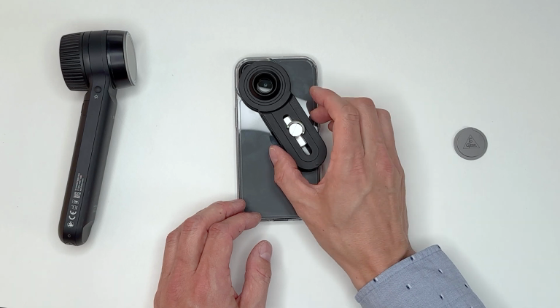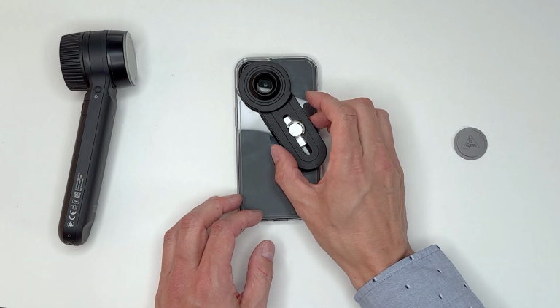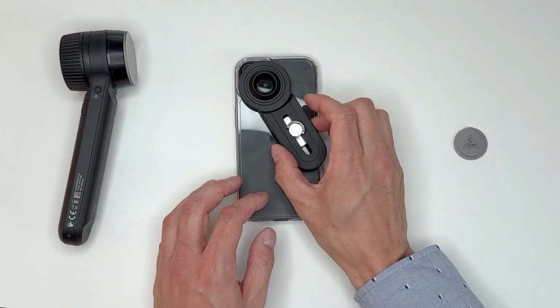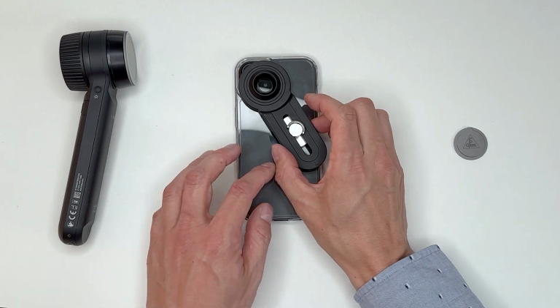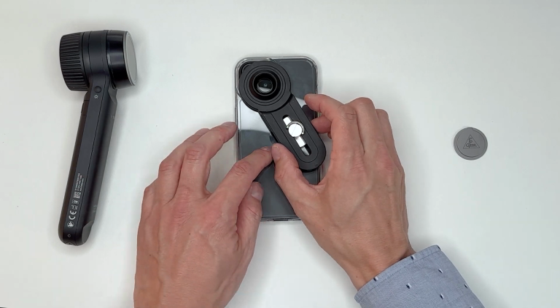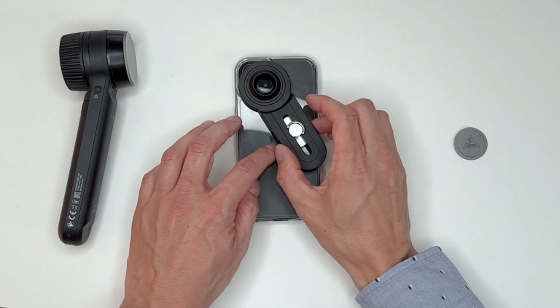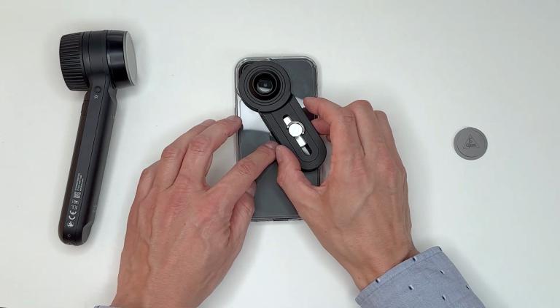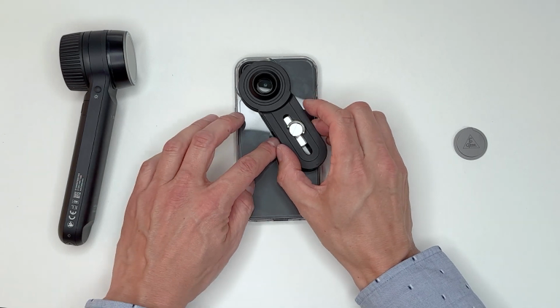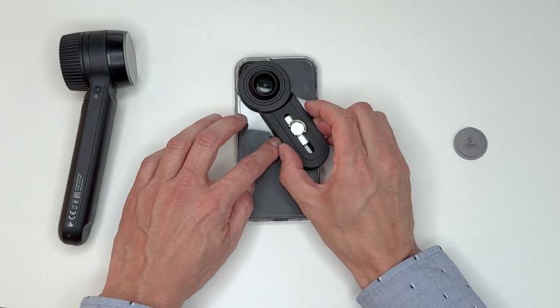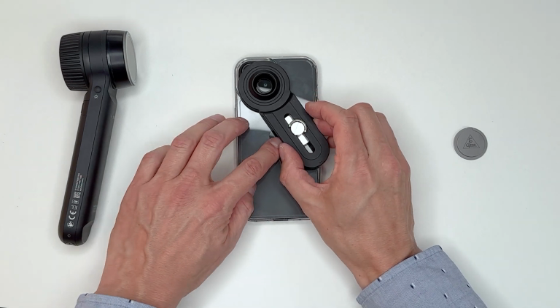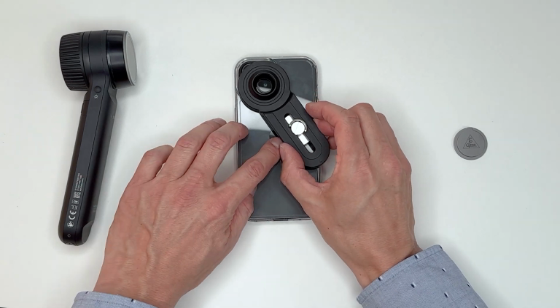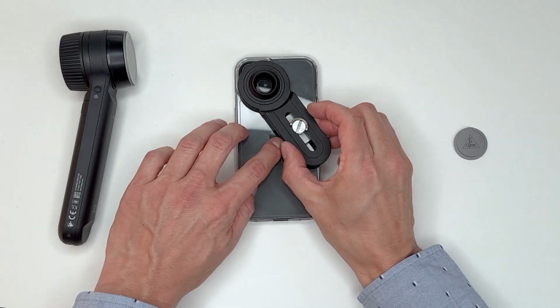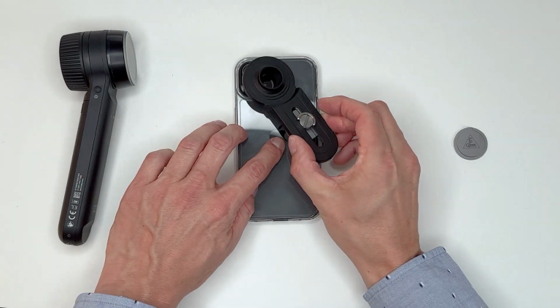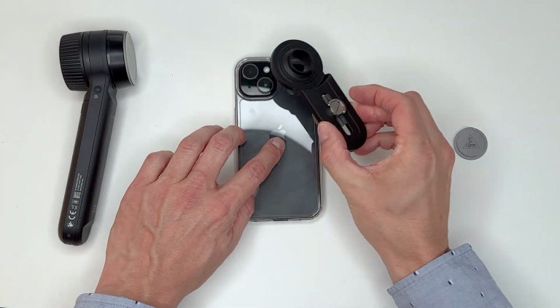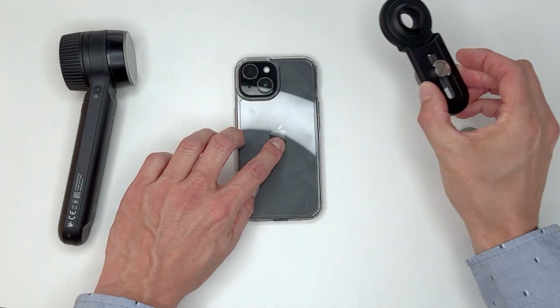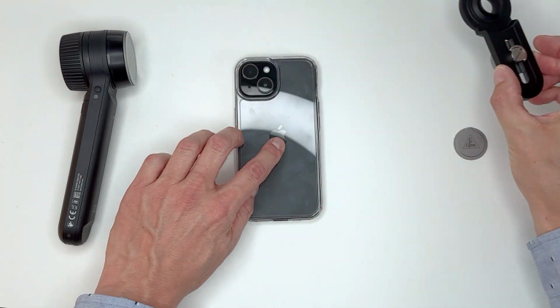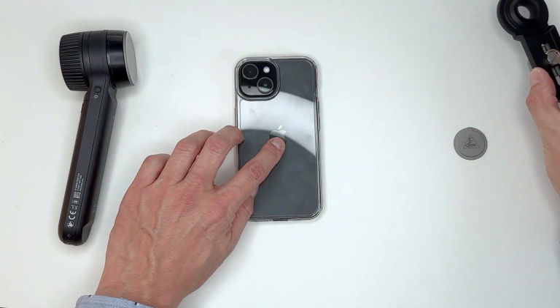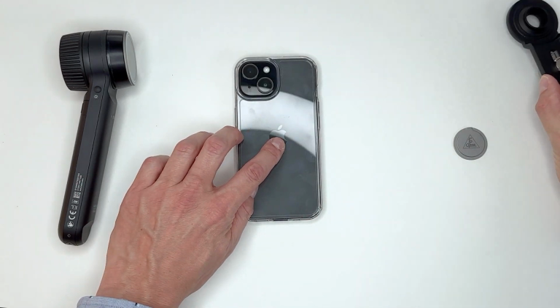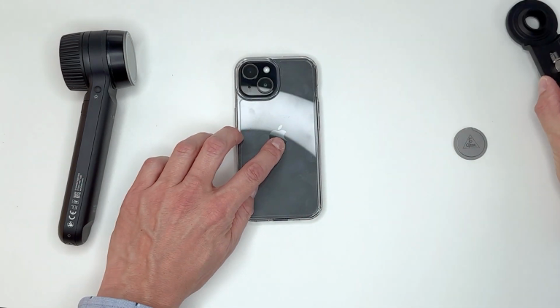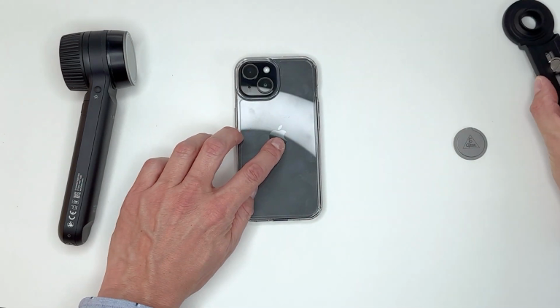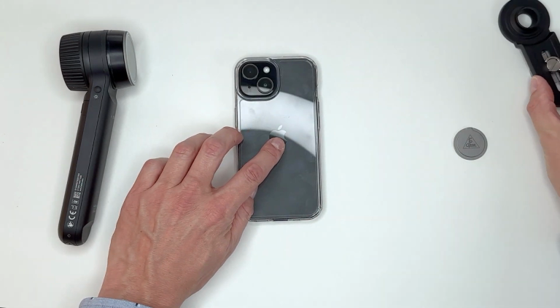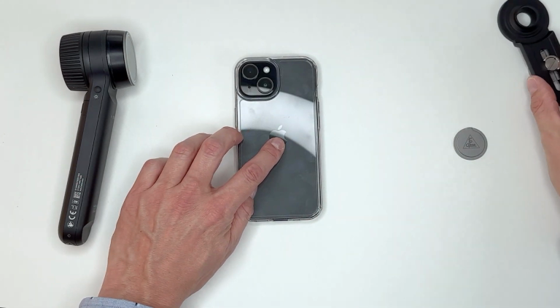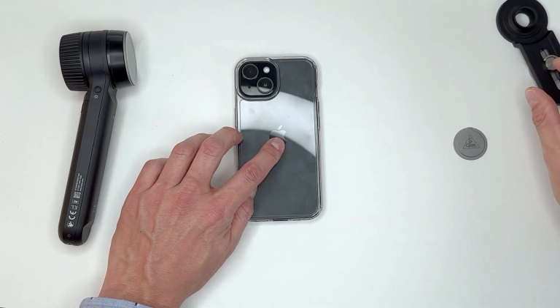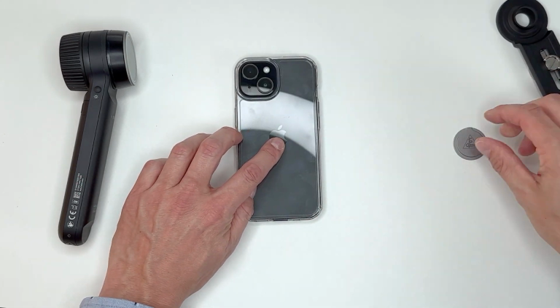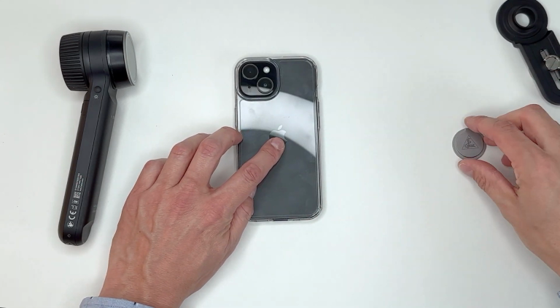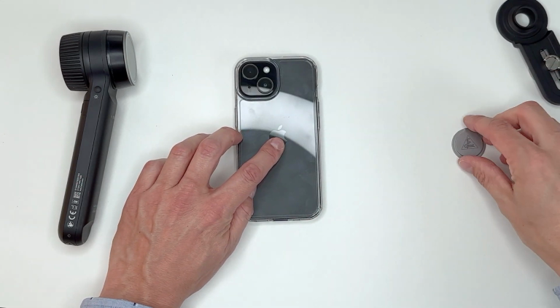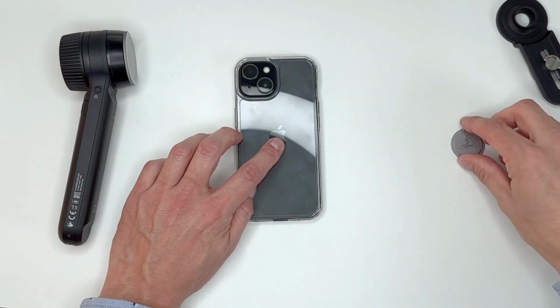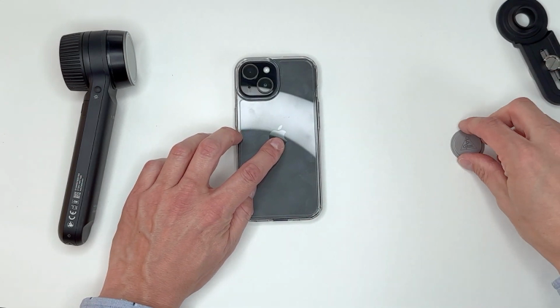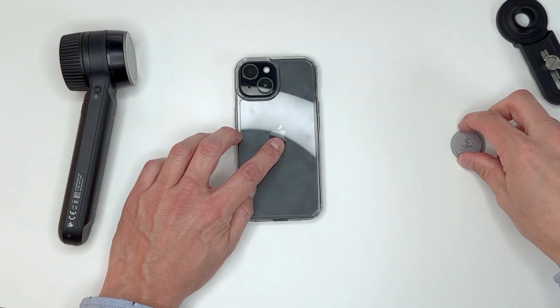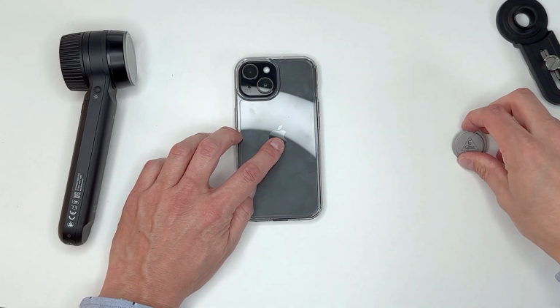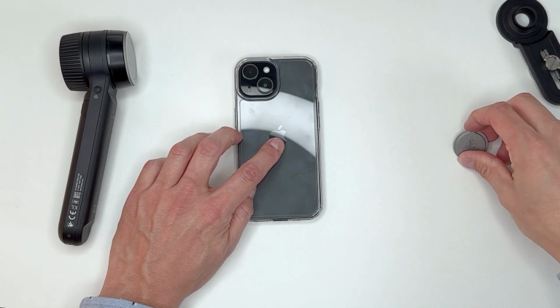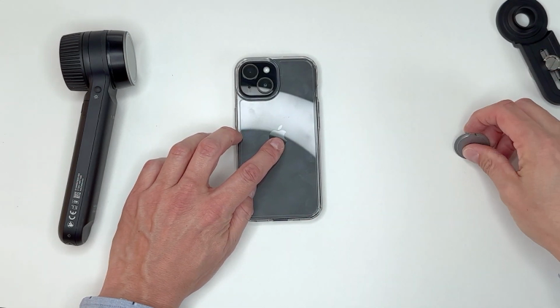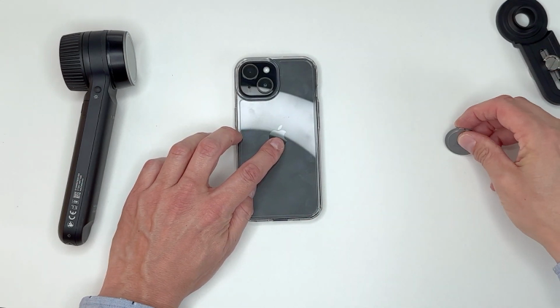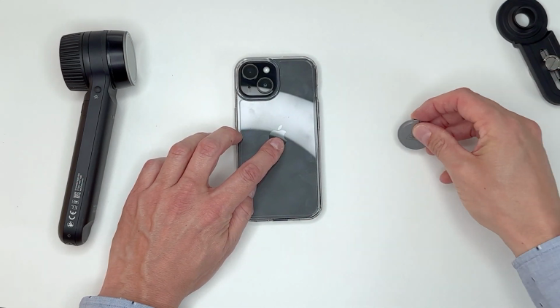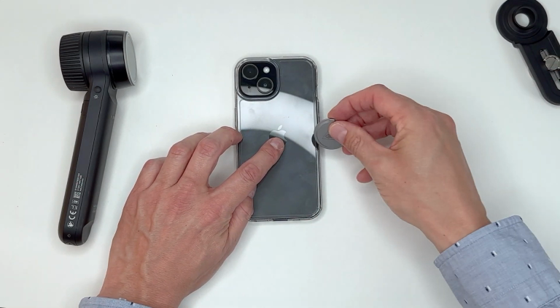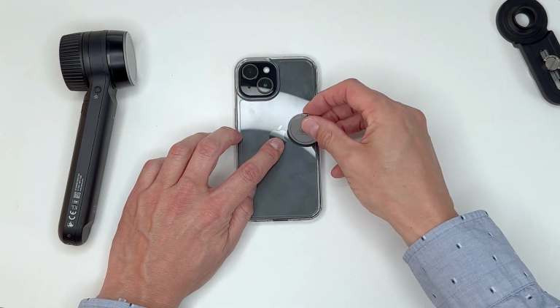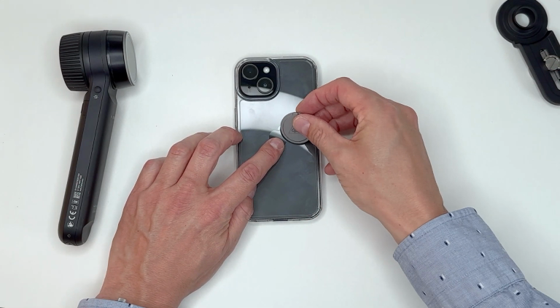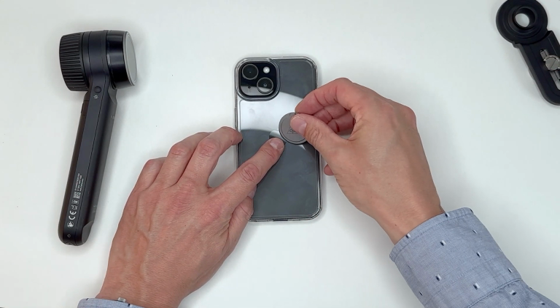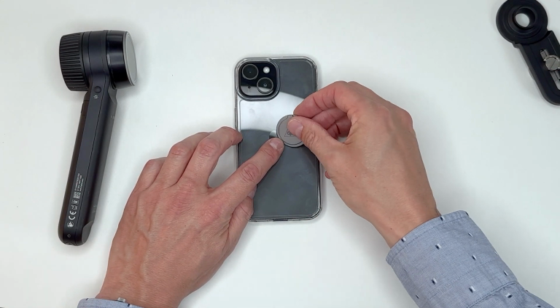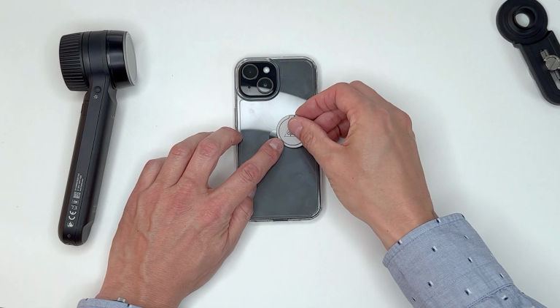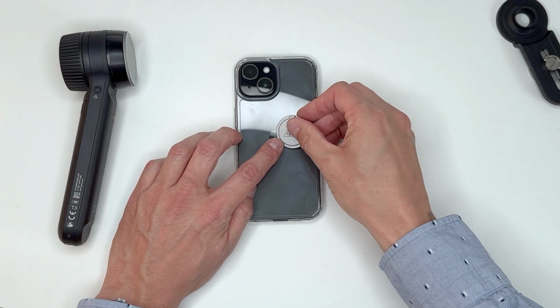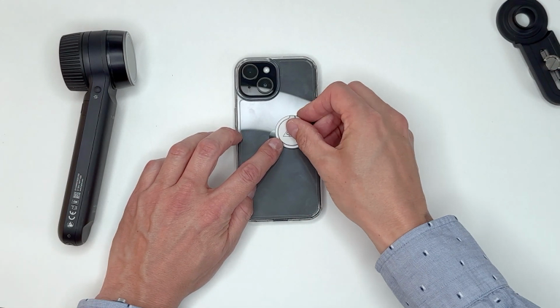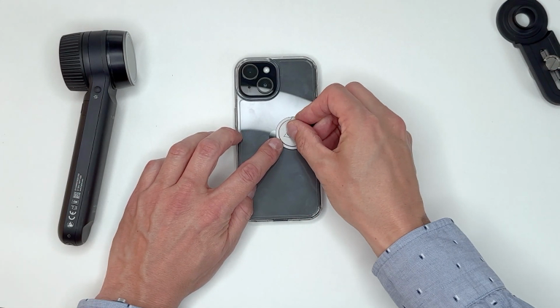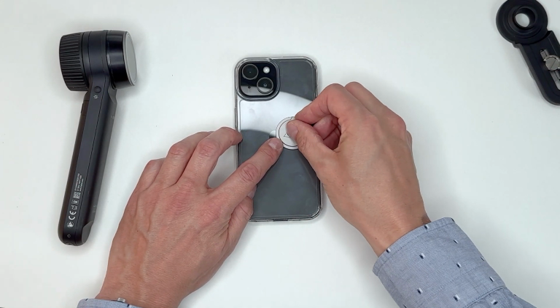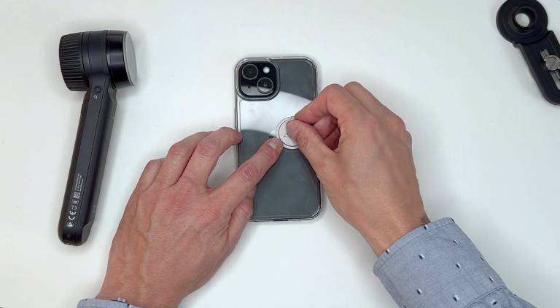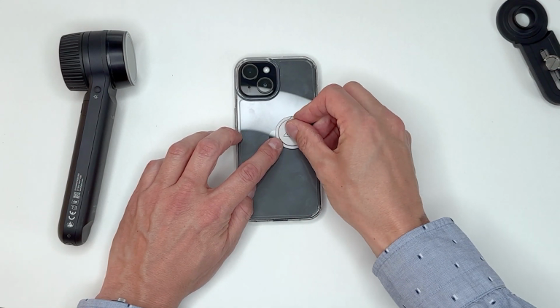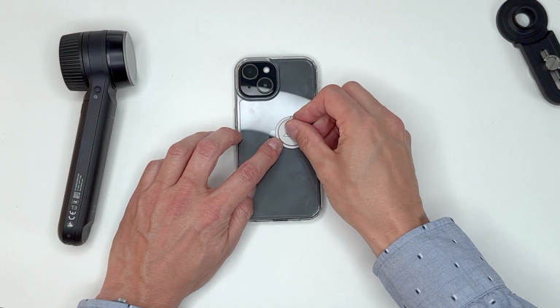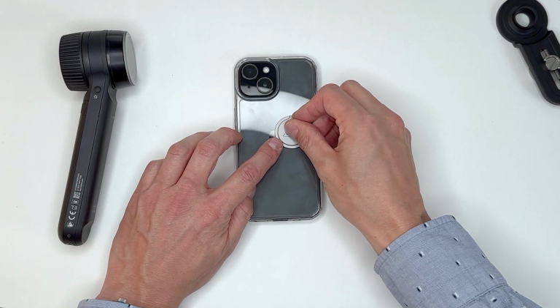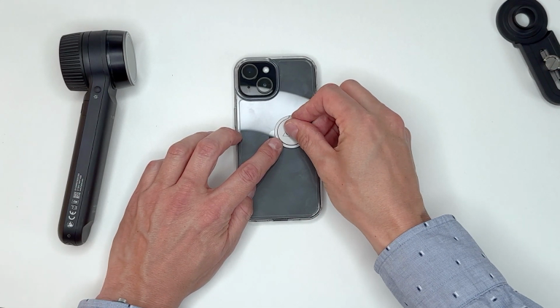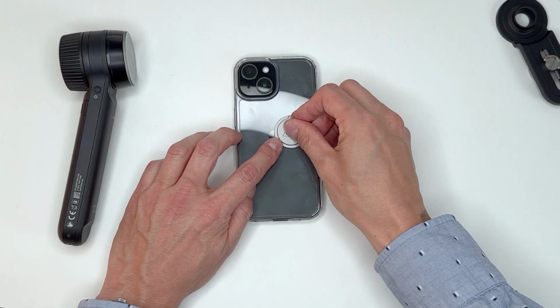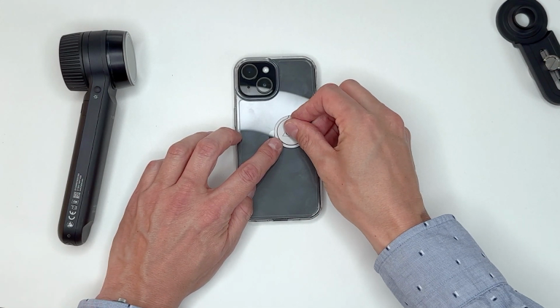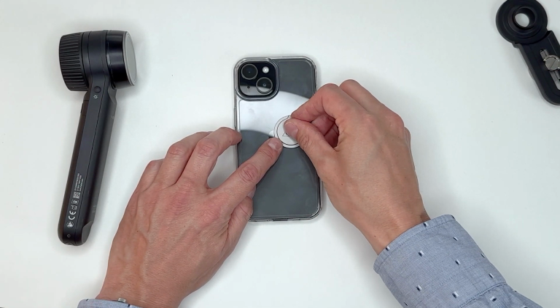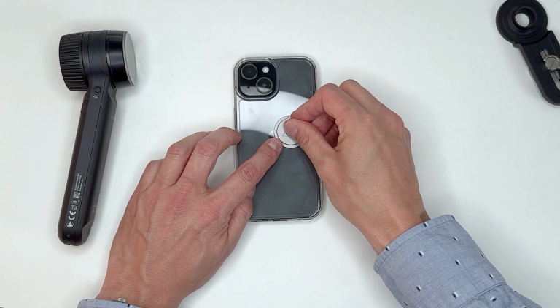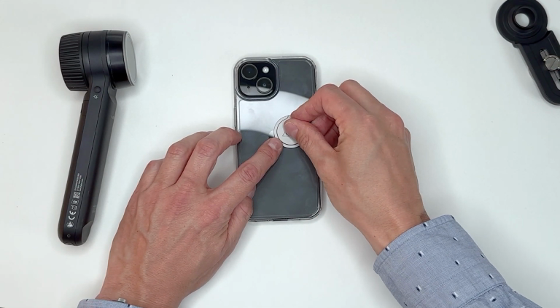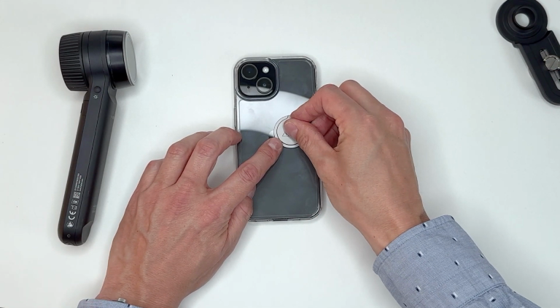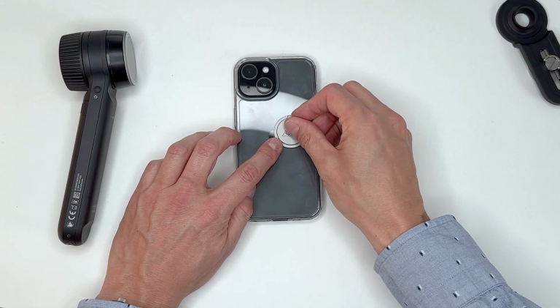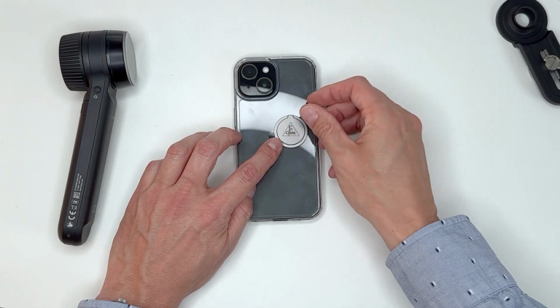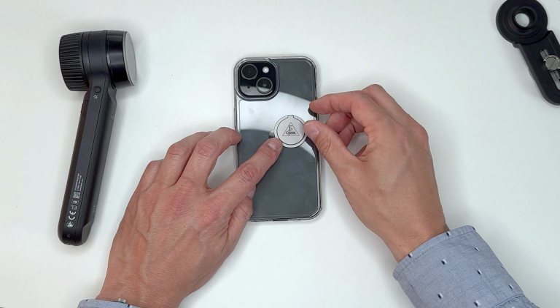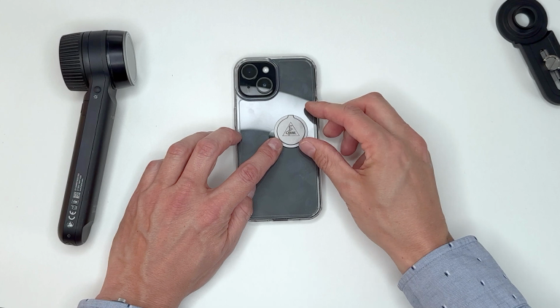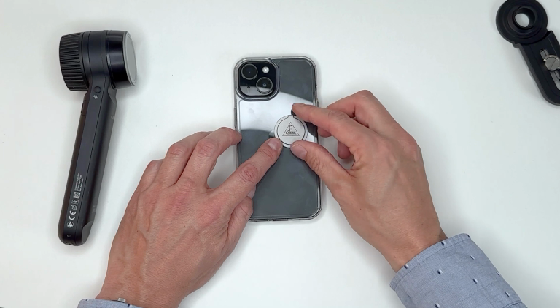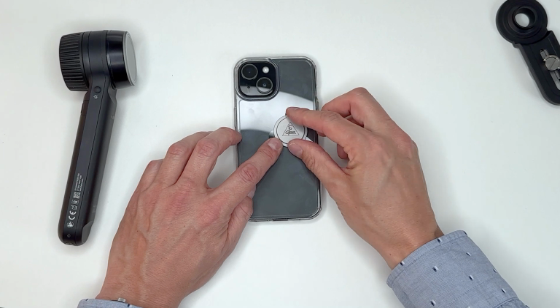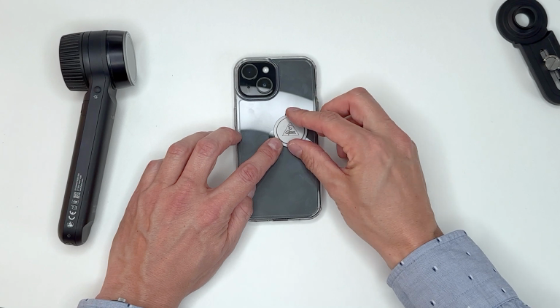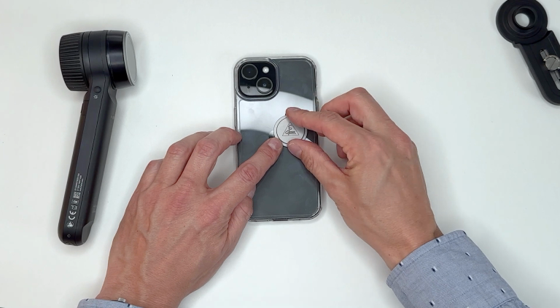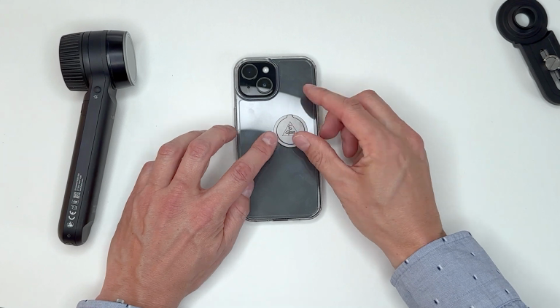Next, remove the handle and place the fixing button on the case, and check if the handle is in the correct position.